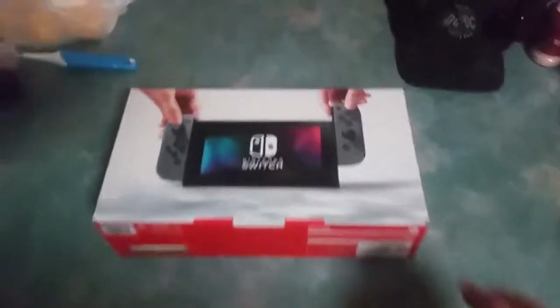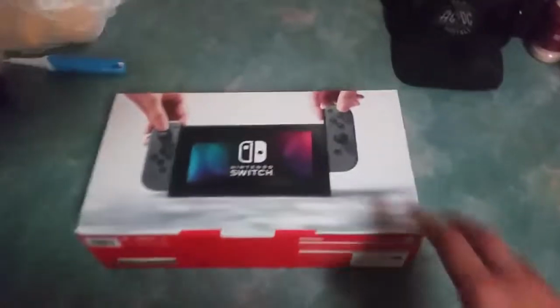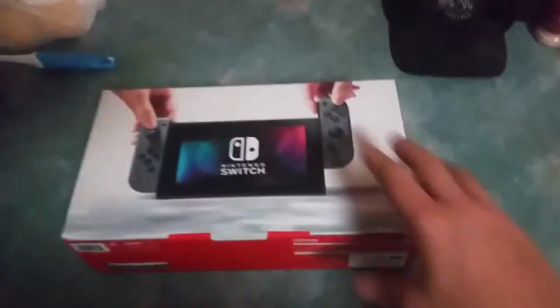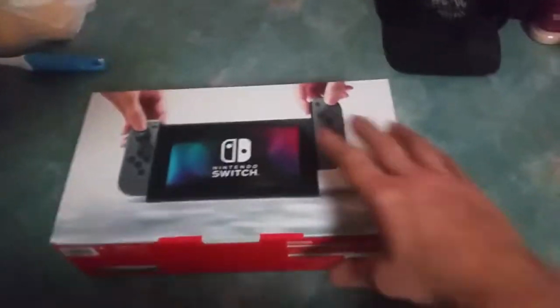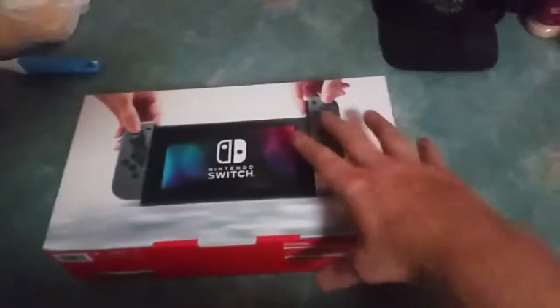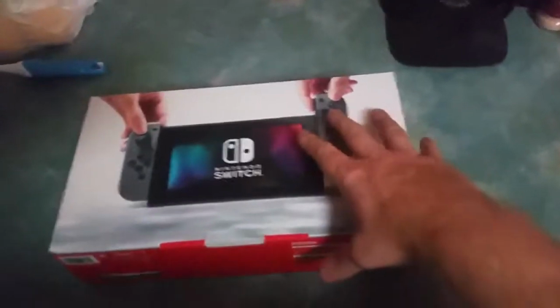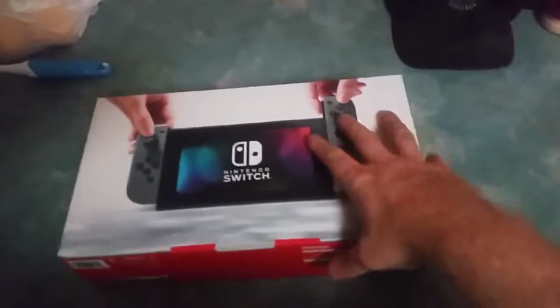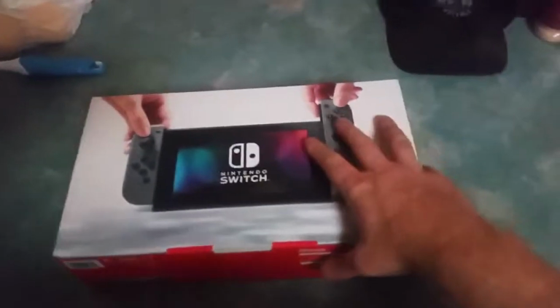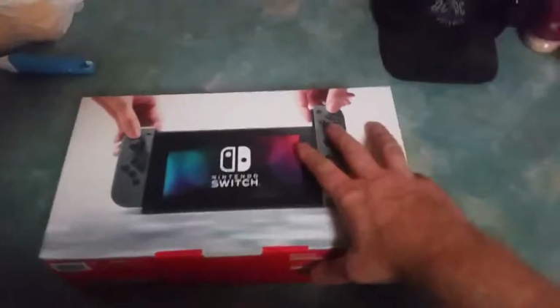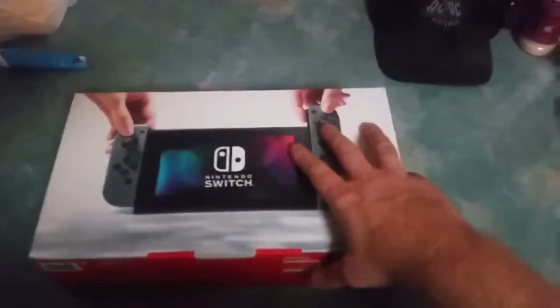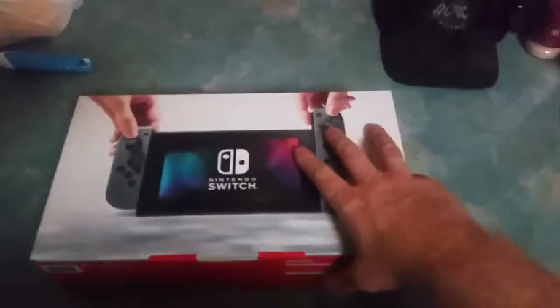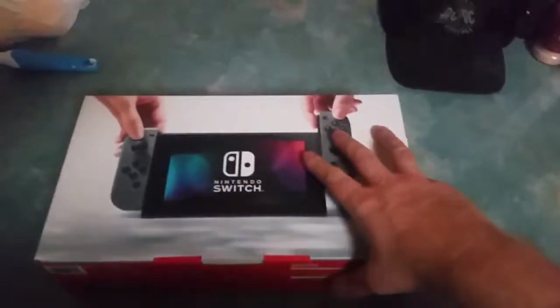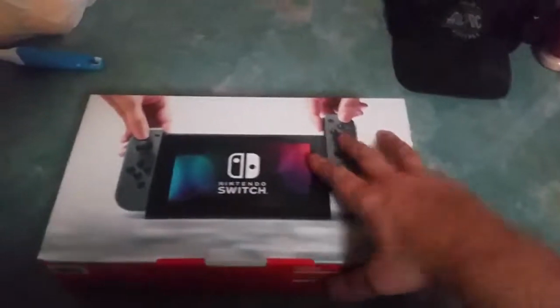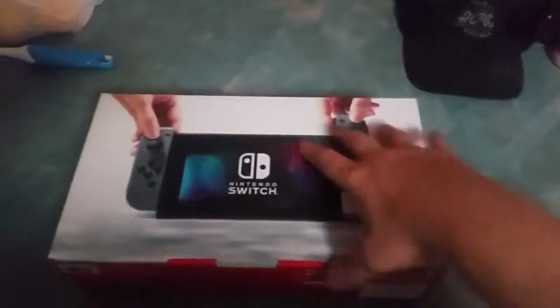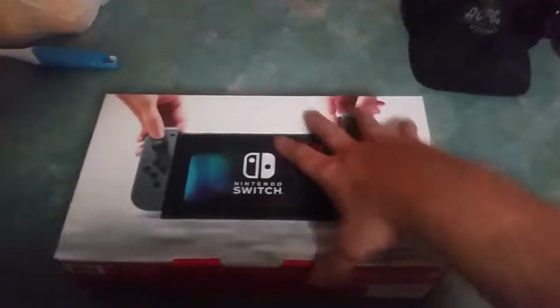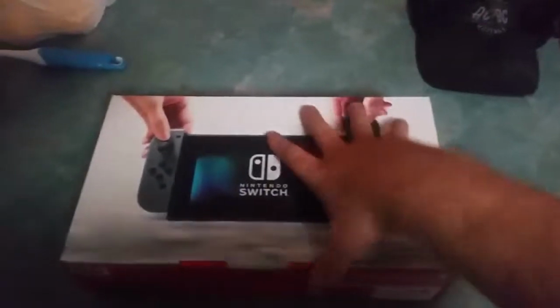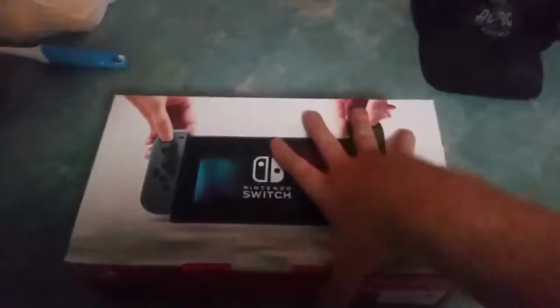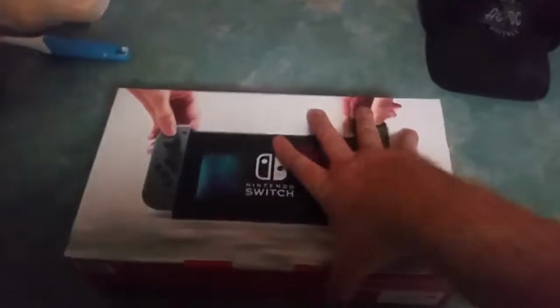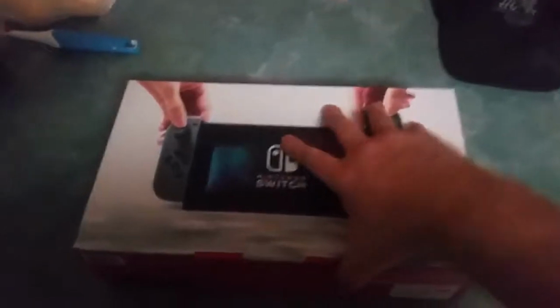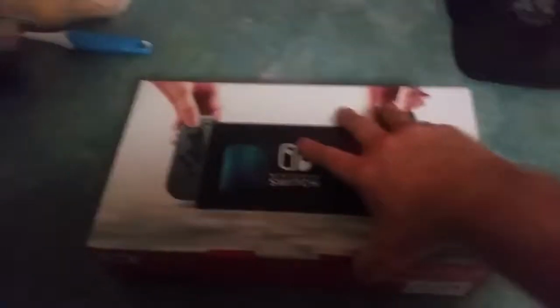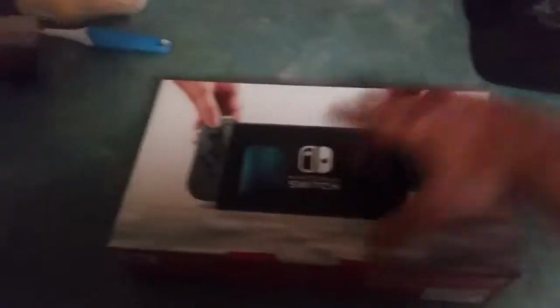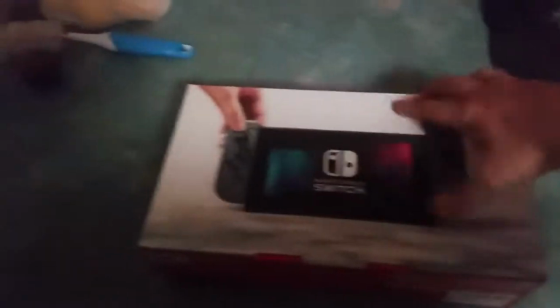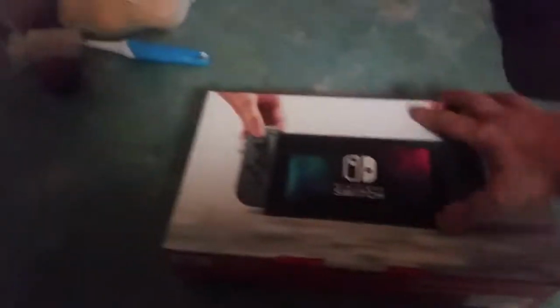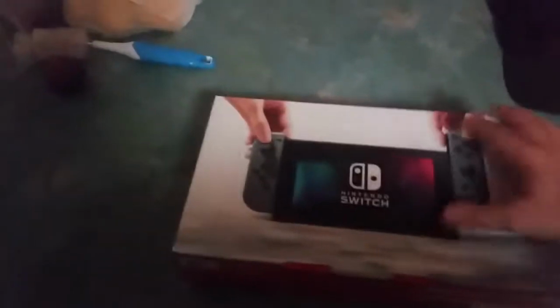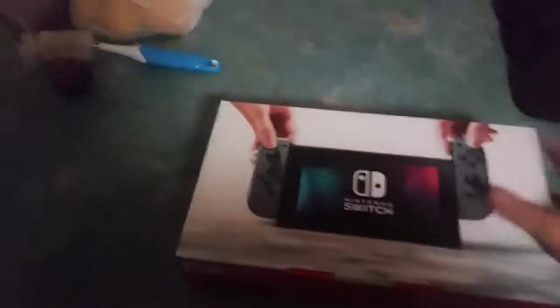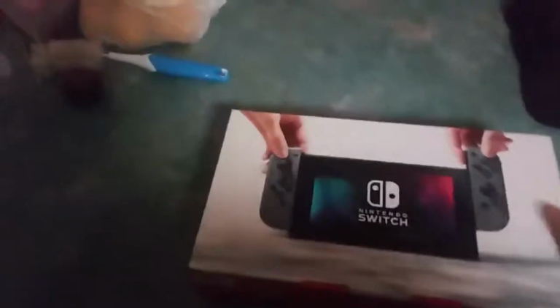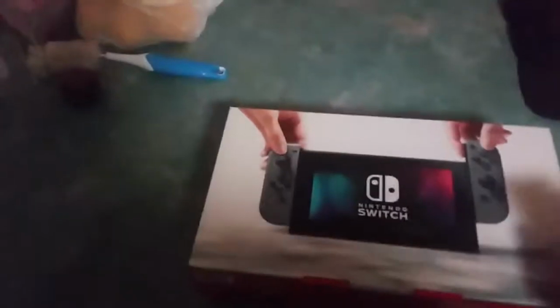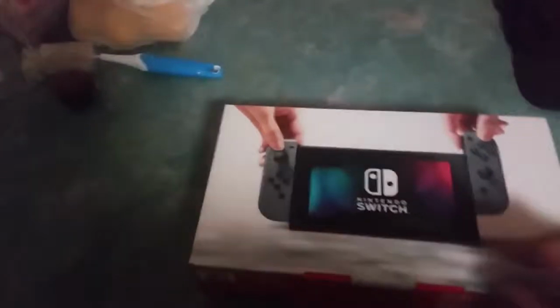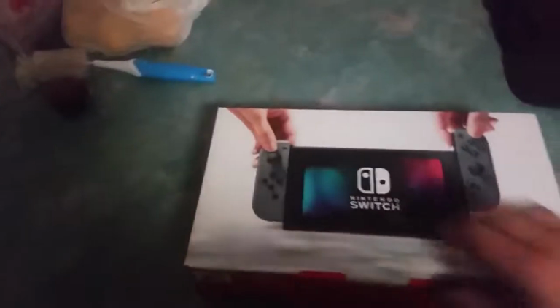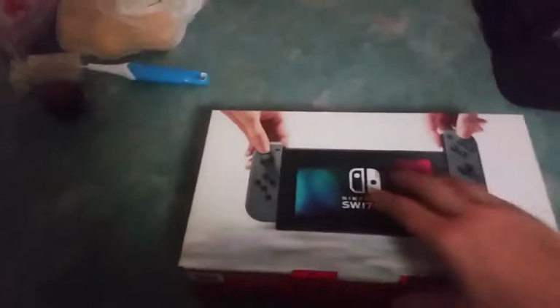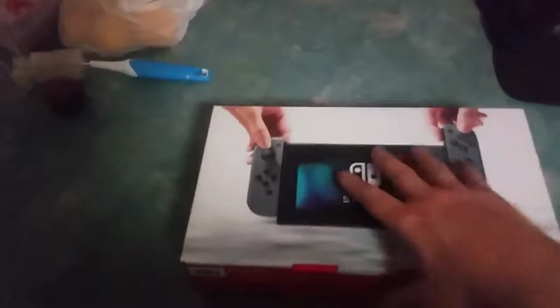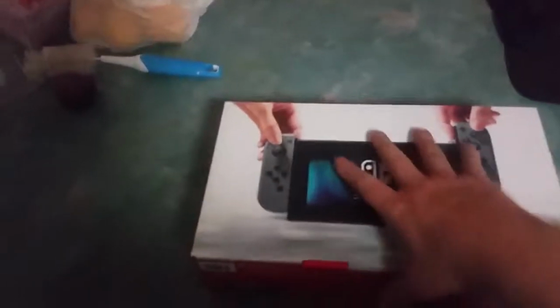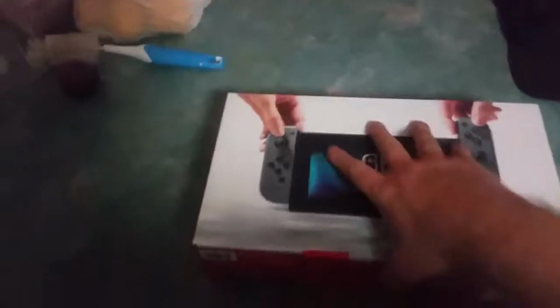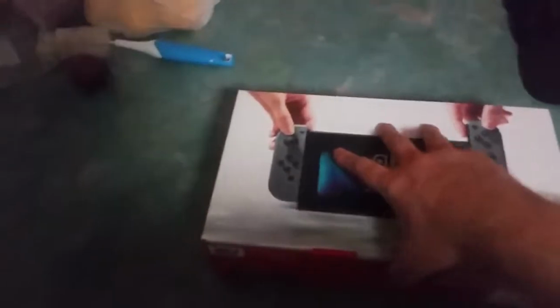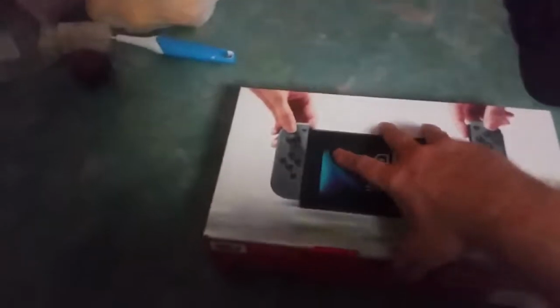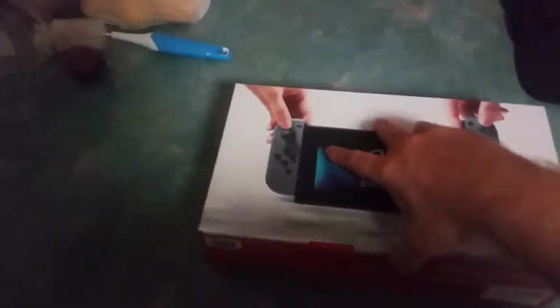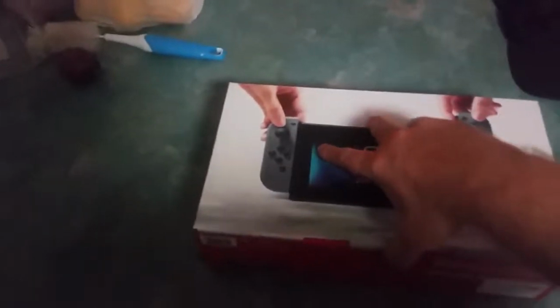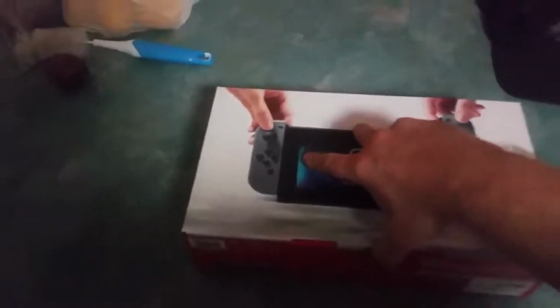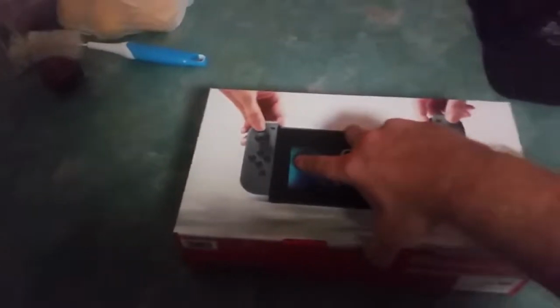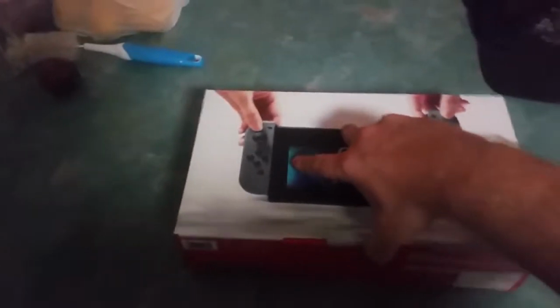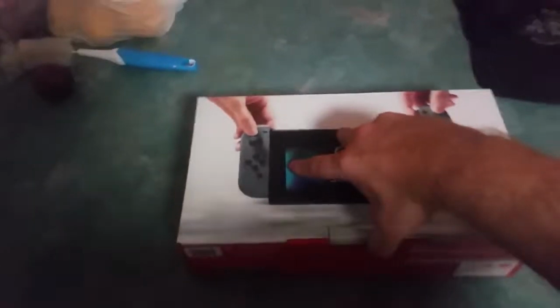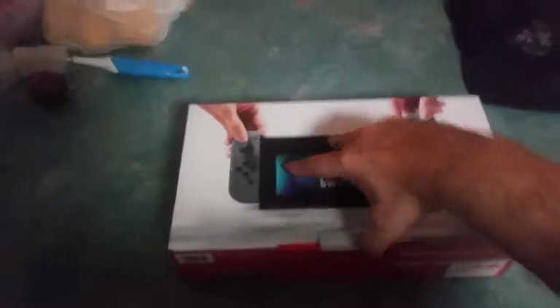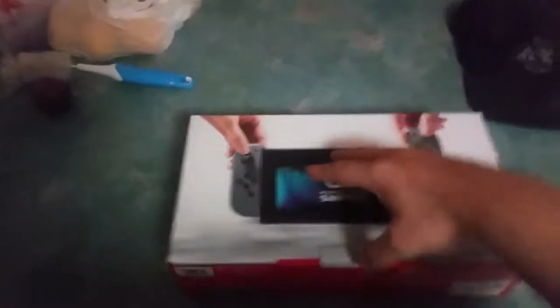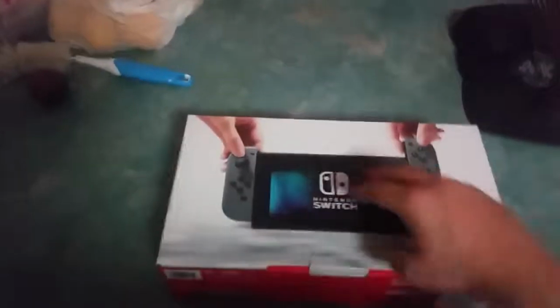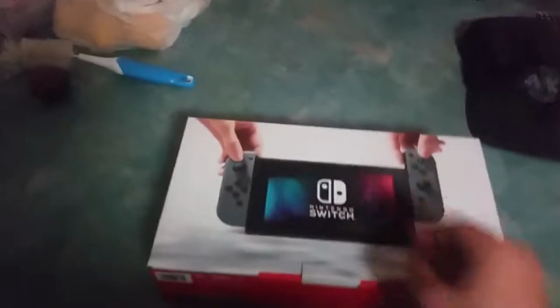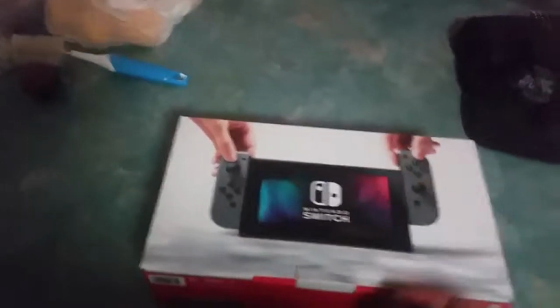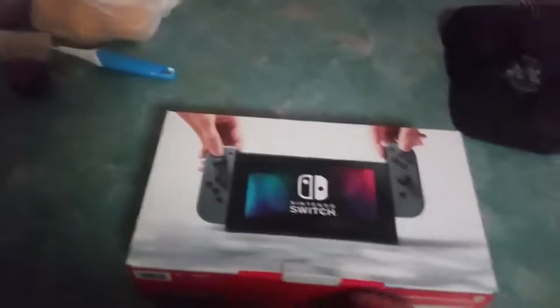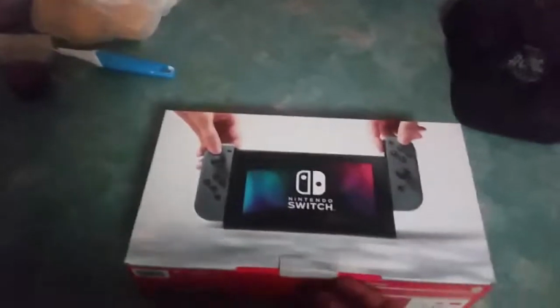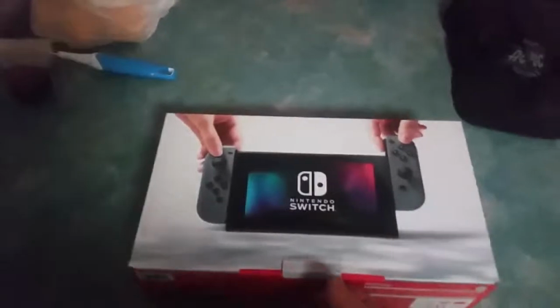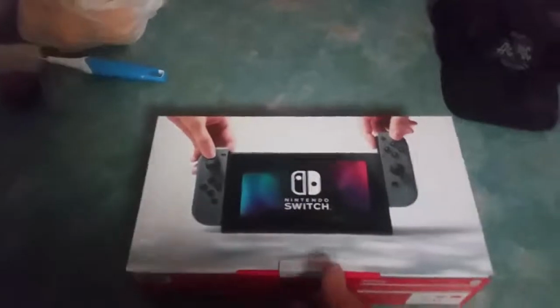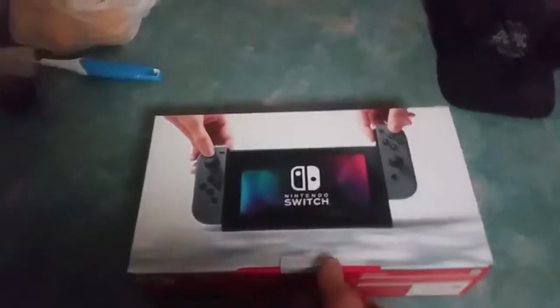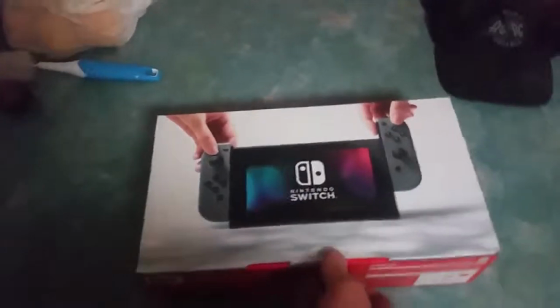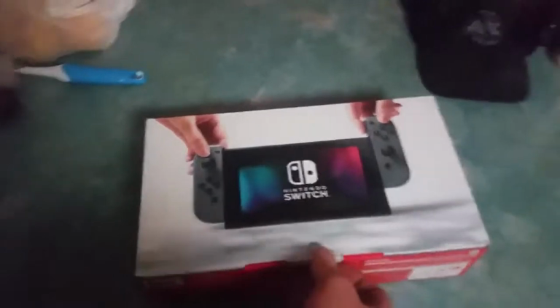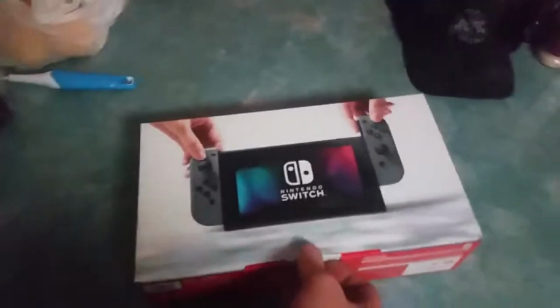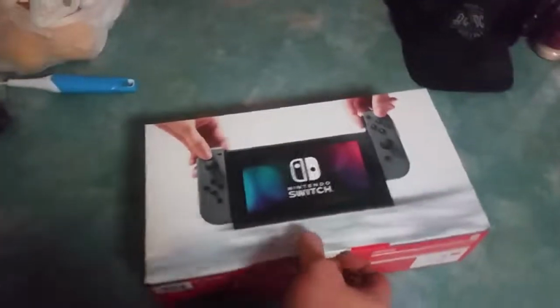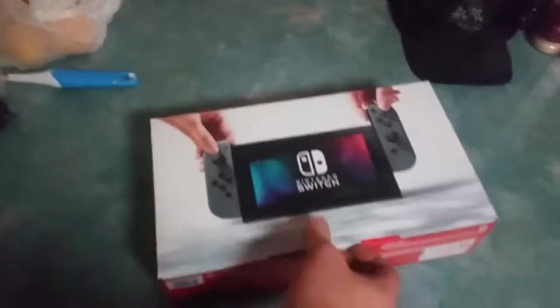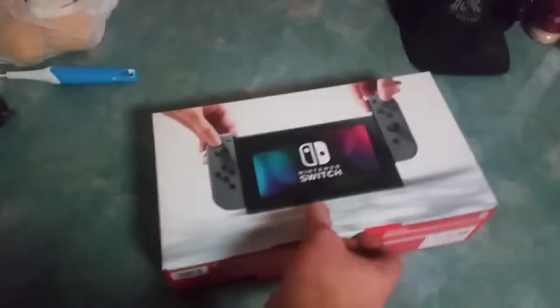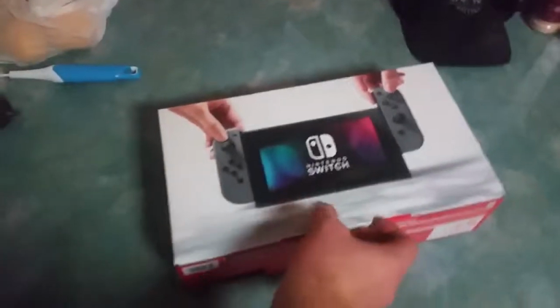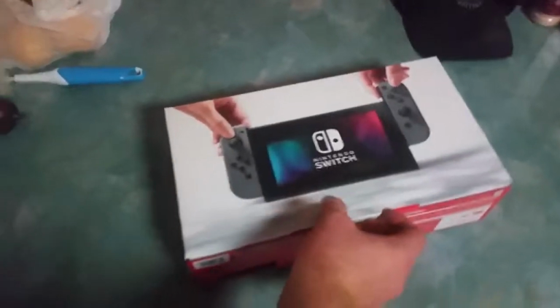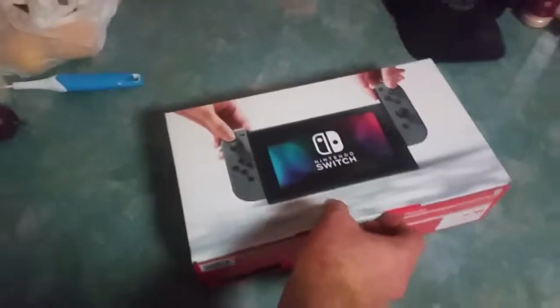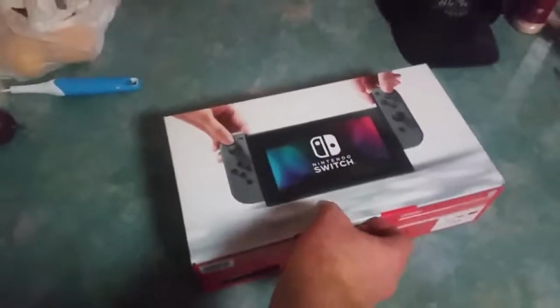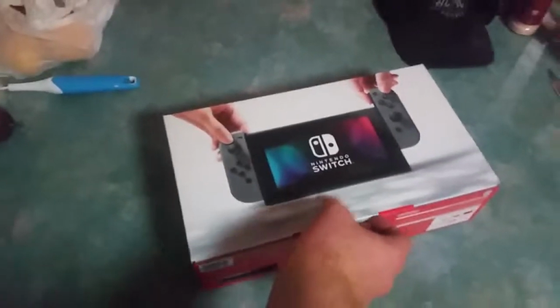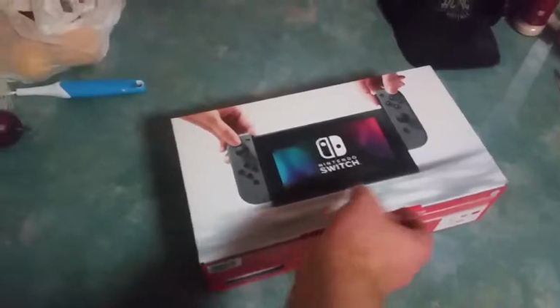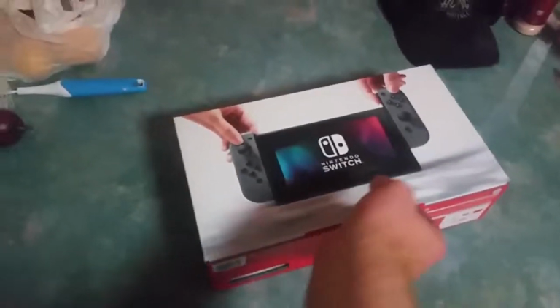Glorious. So let's unbox it and have a look at what's inside this box.